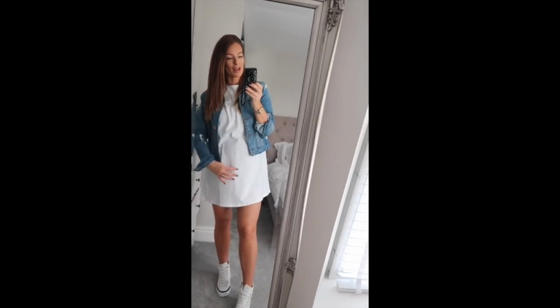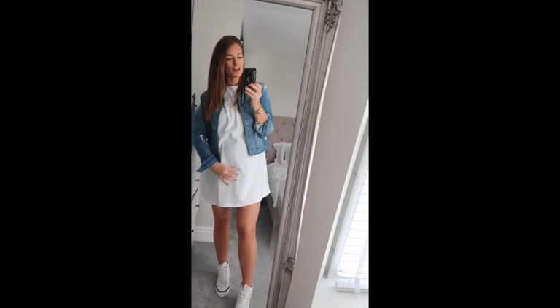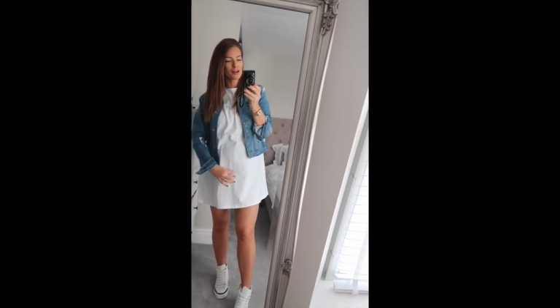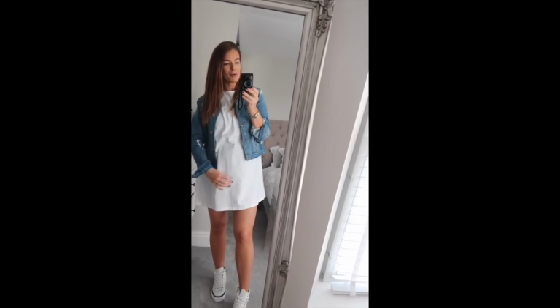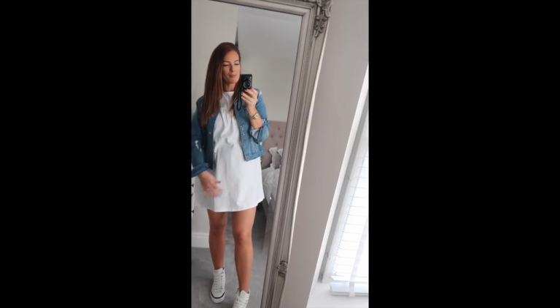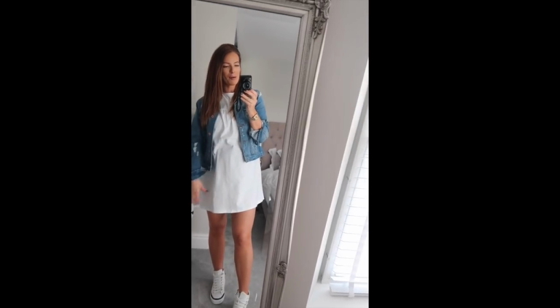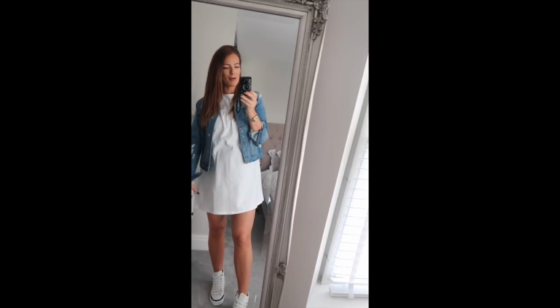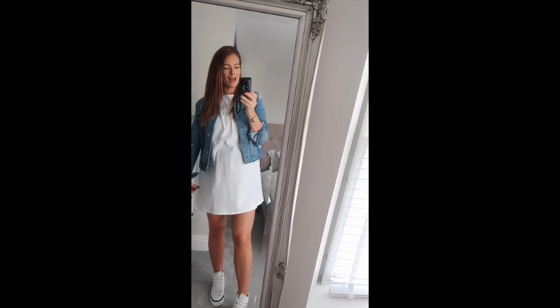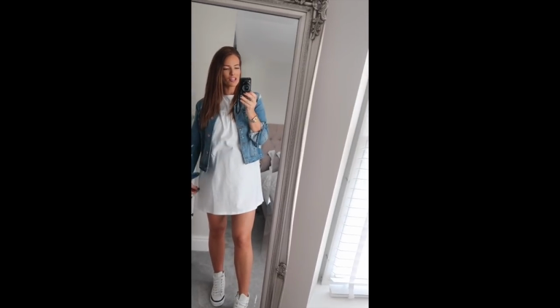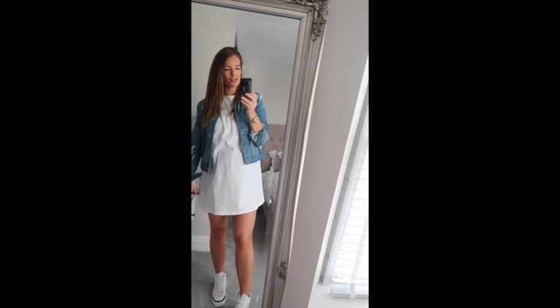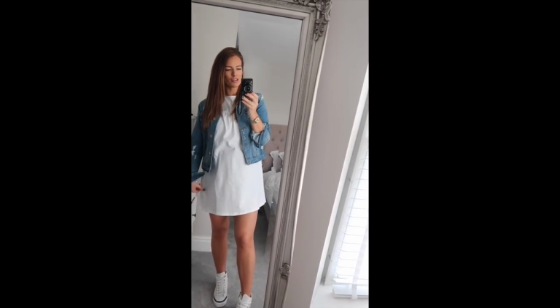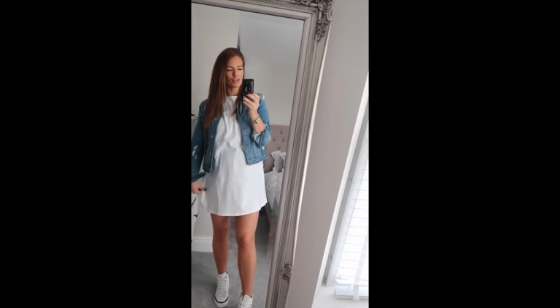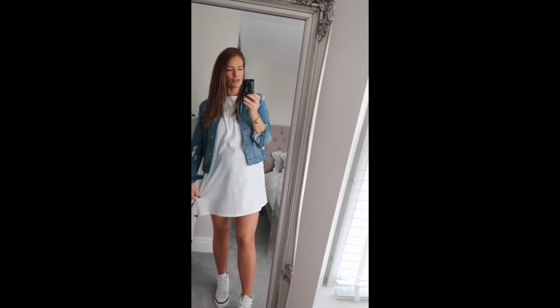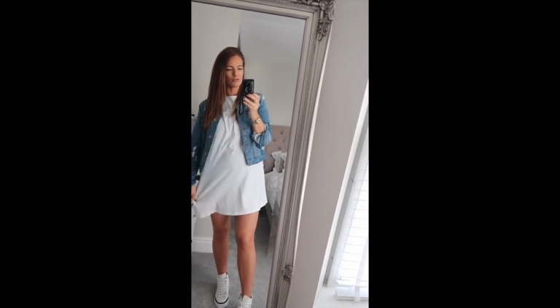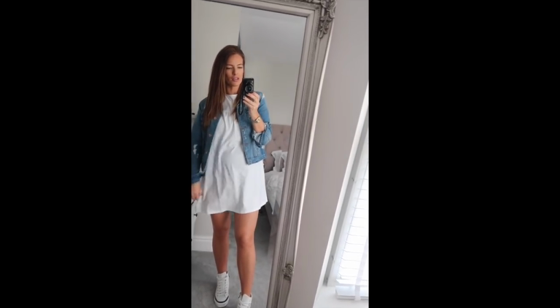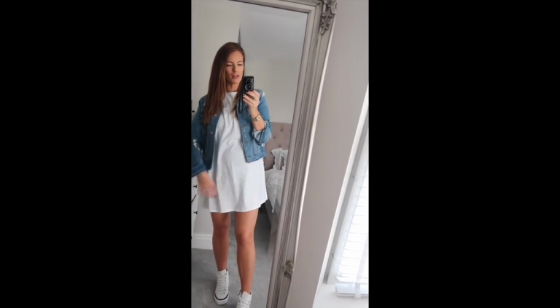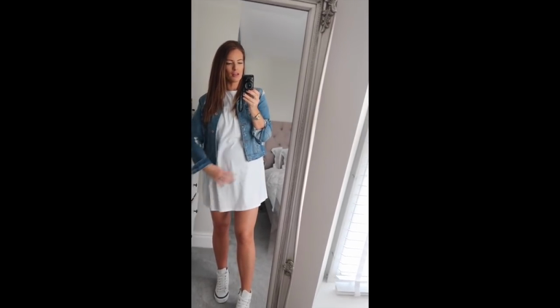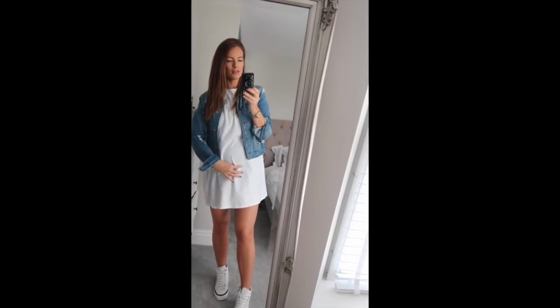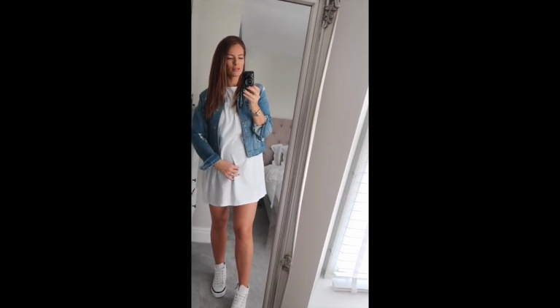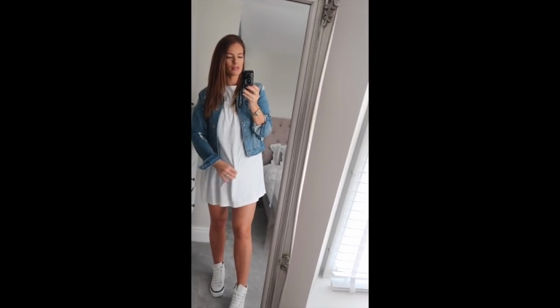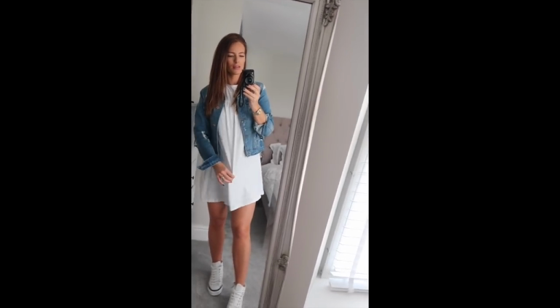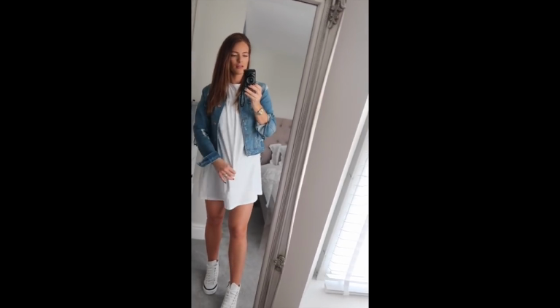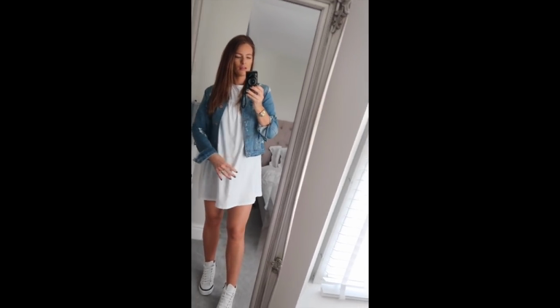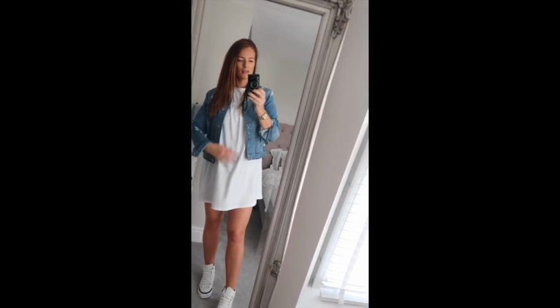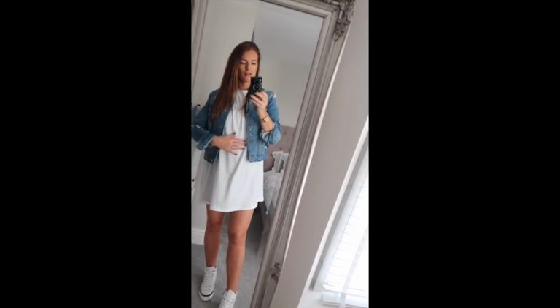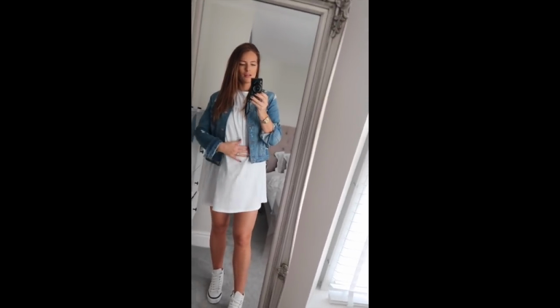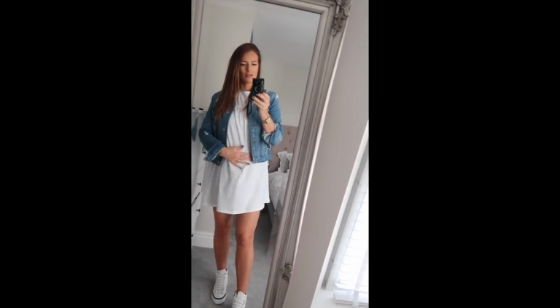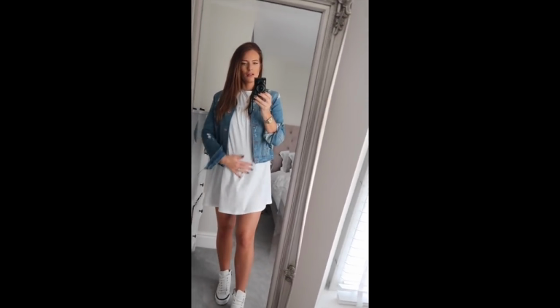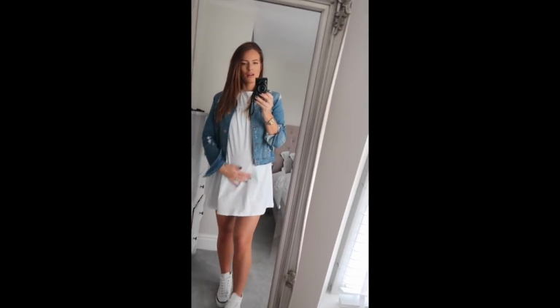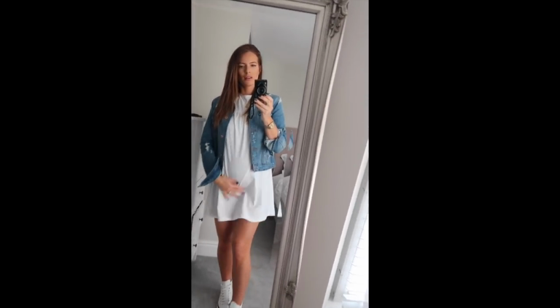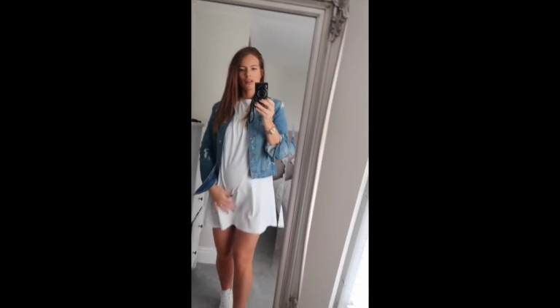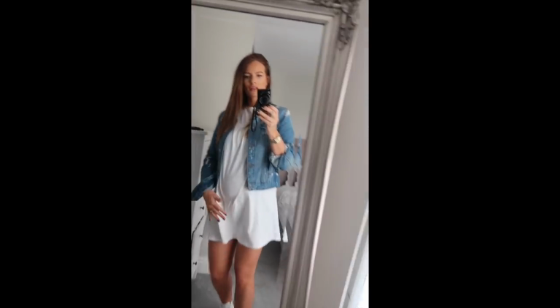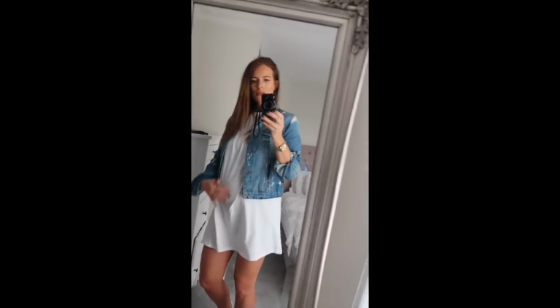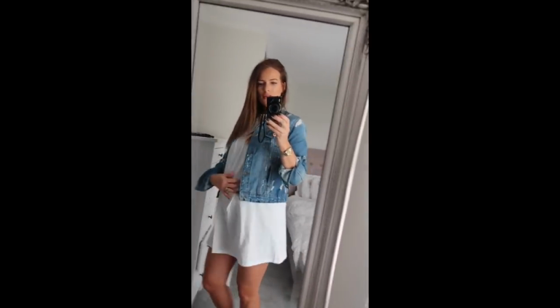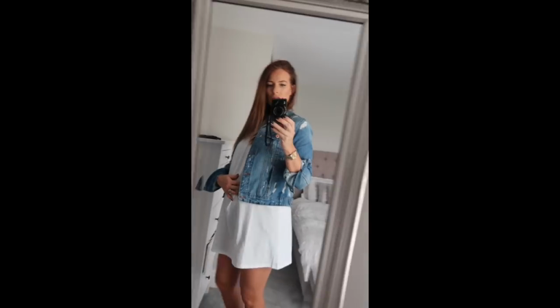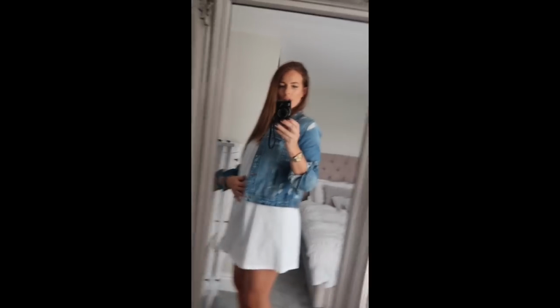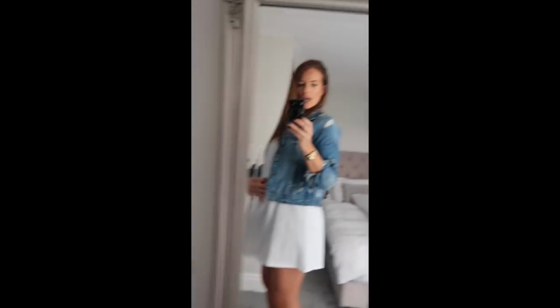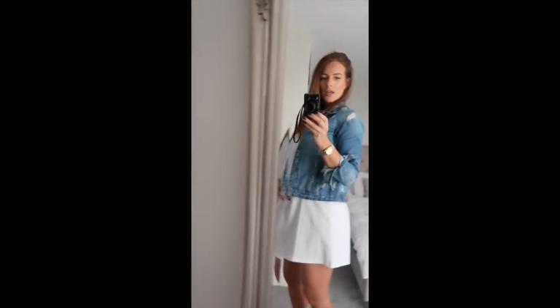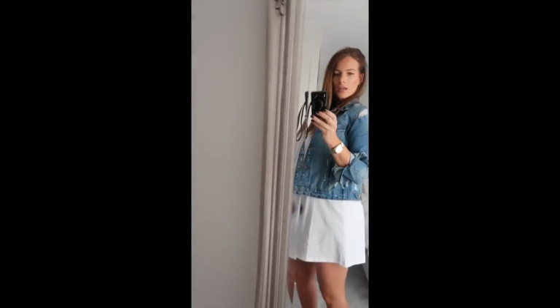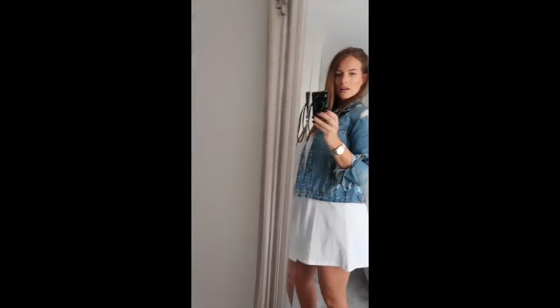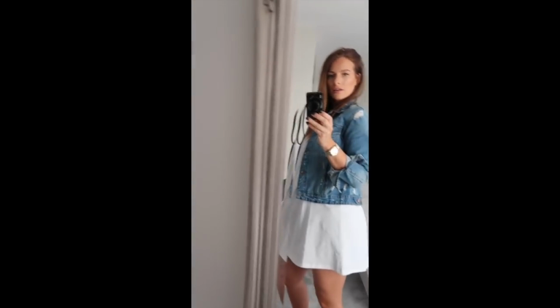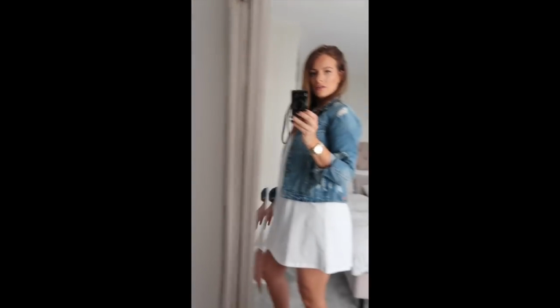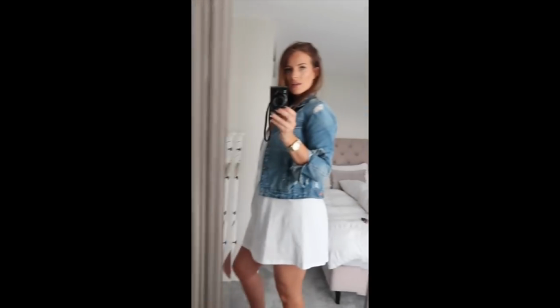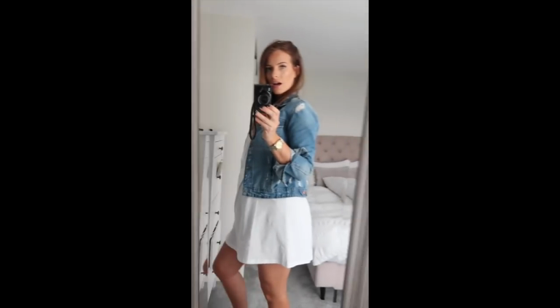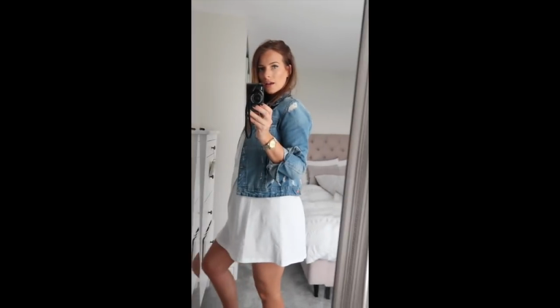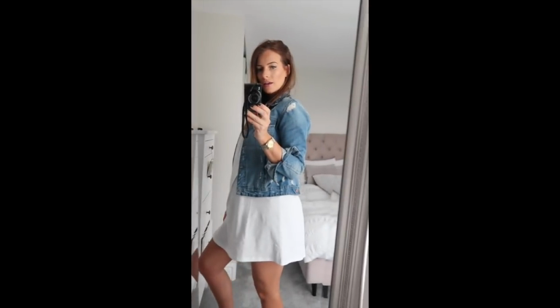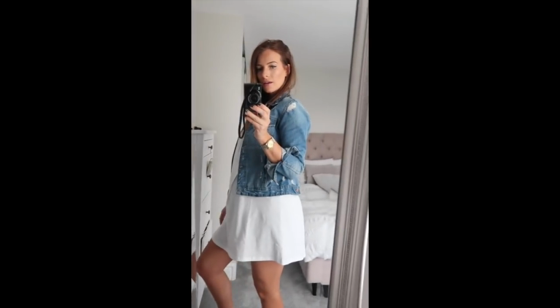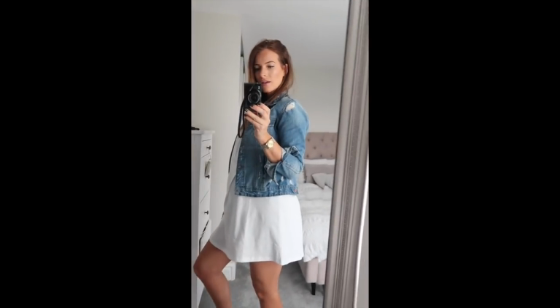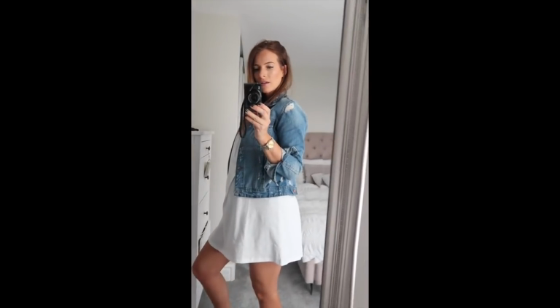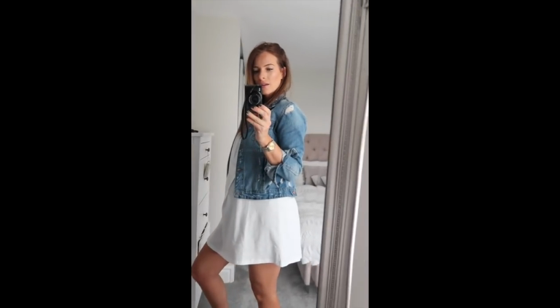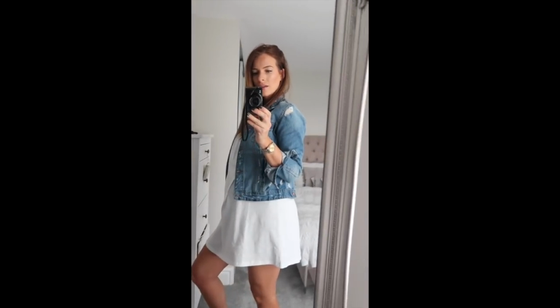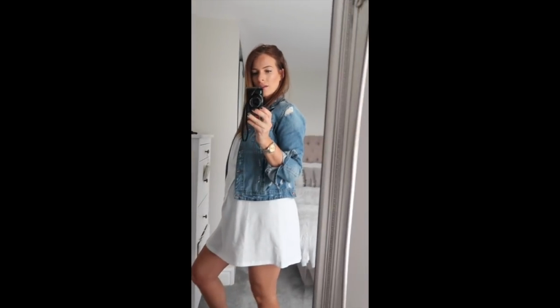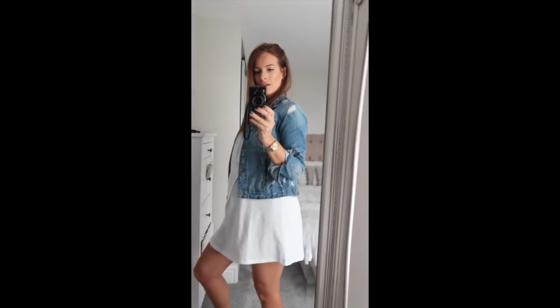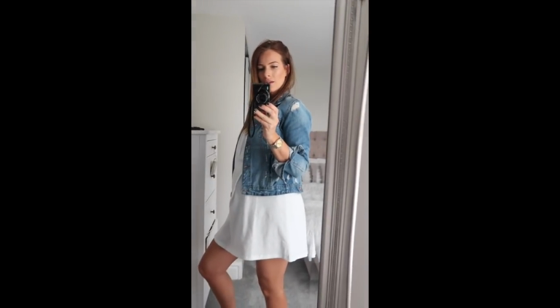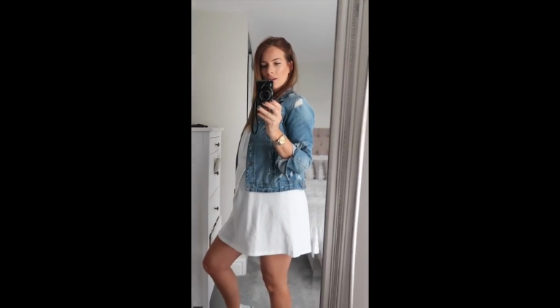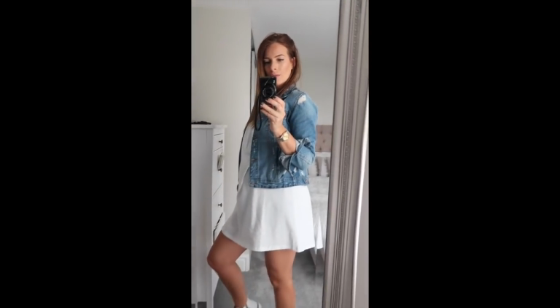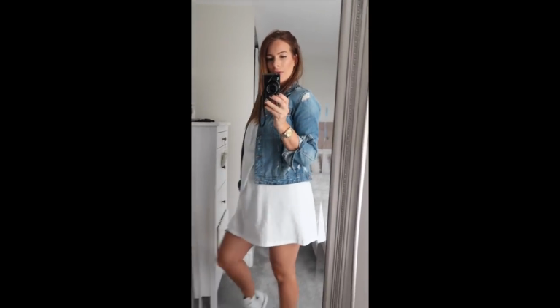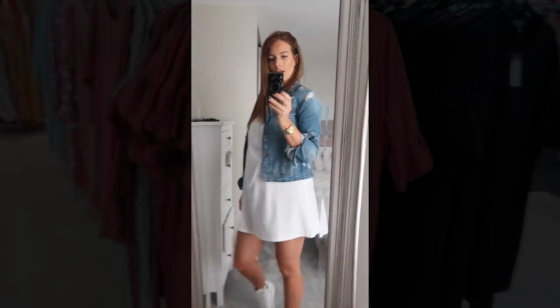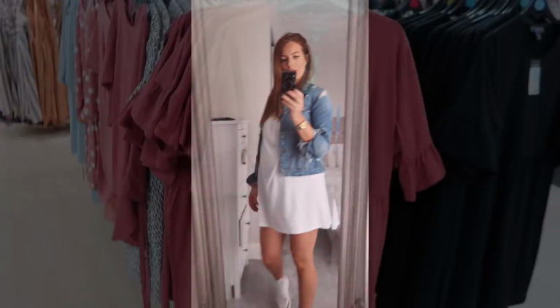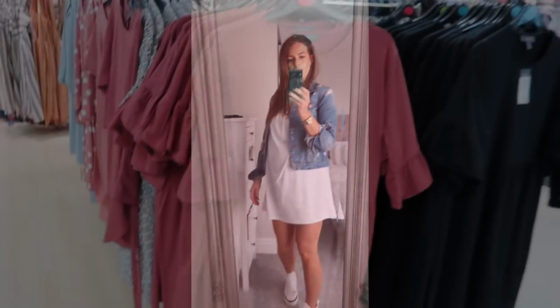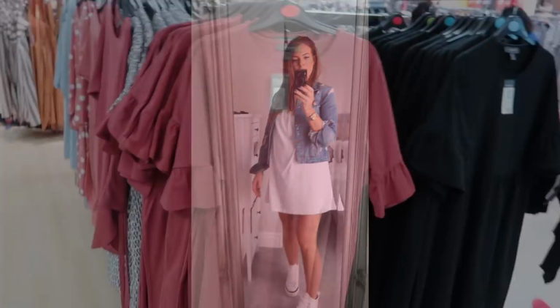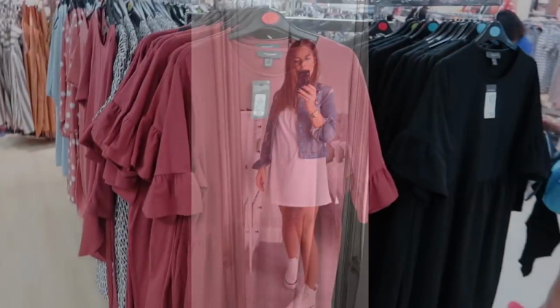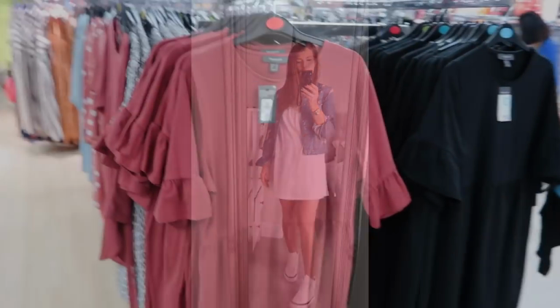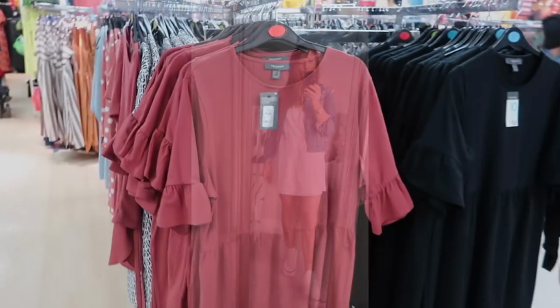But yeah, look at my bump — I actually look huge in this. I think because it's not tight. Anyway, there we go.